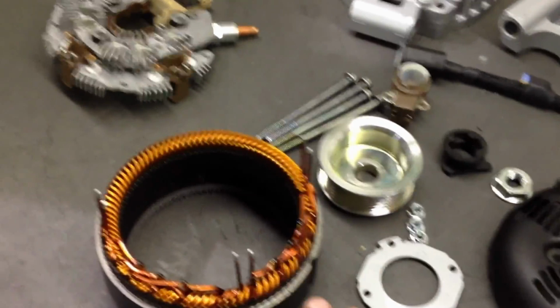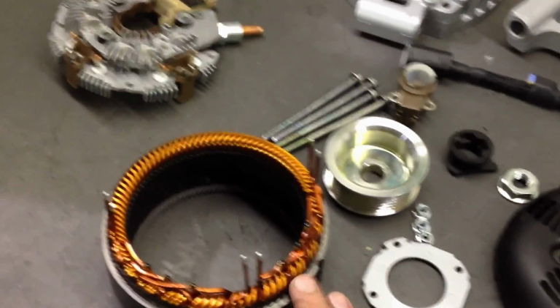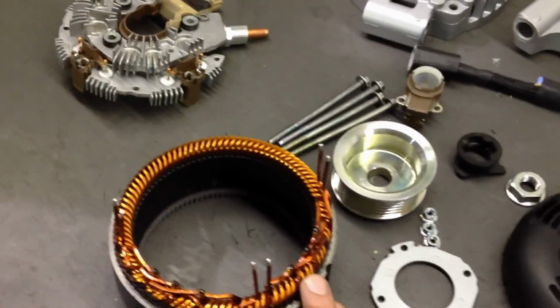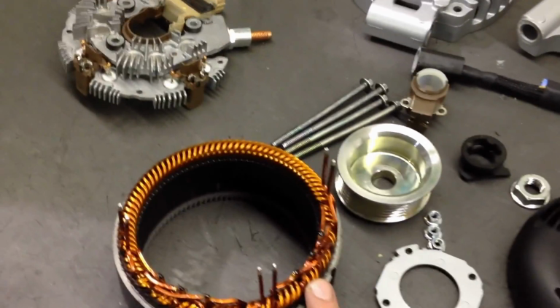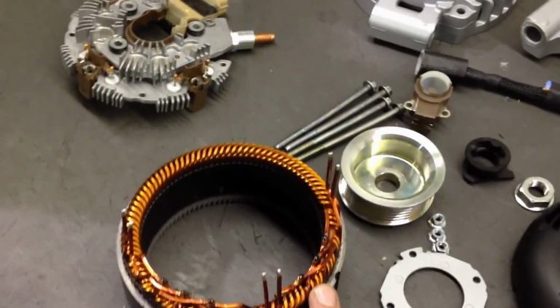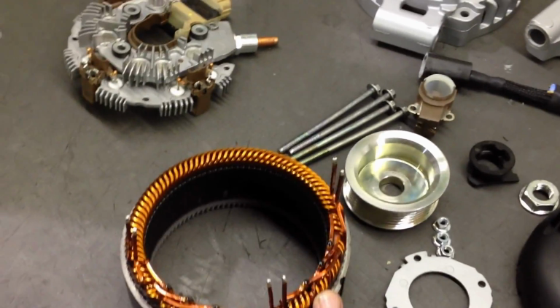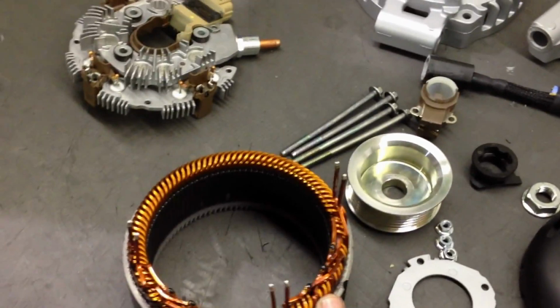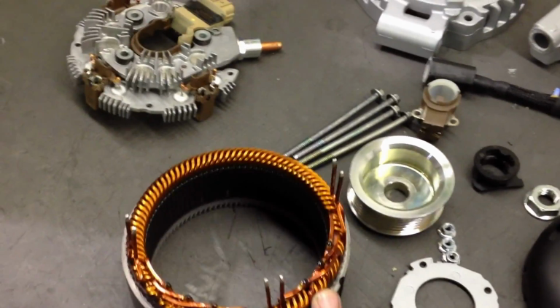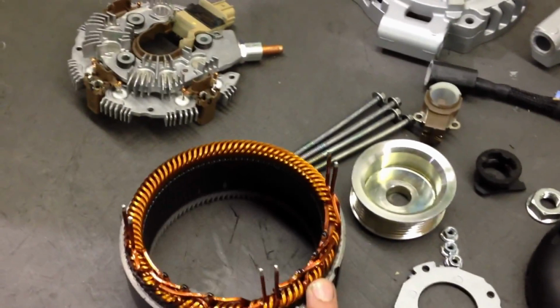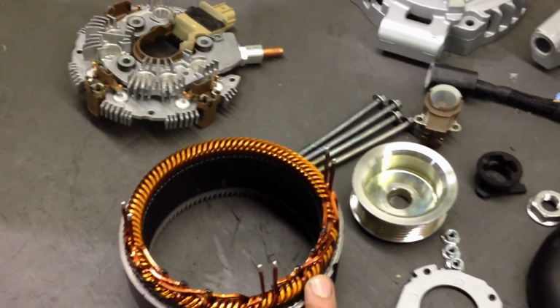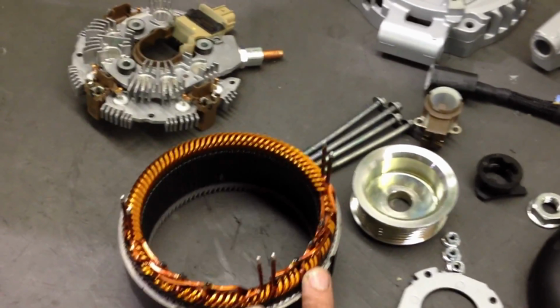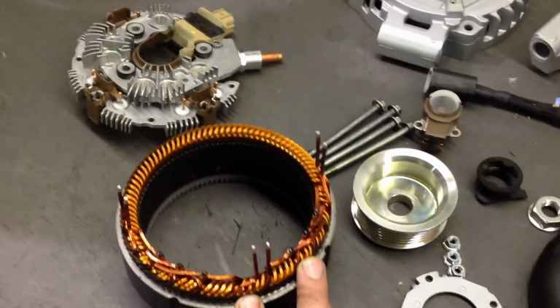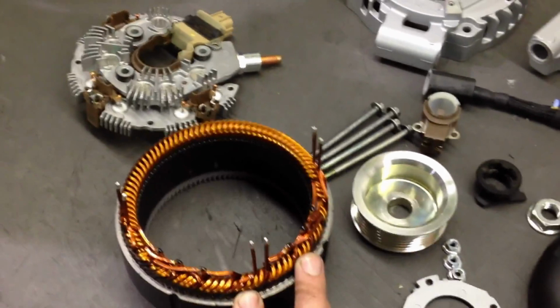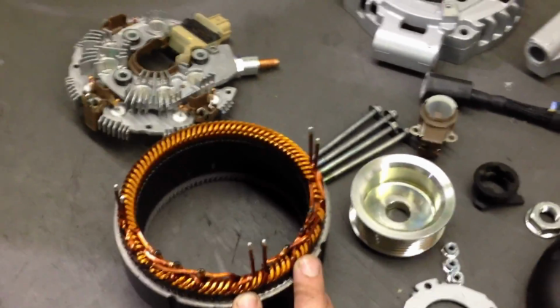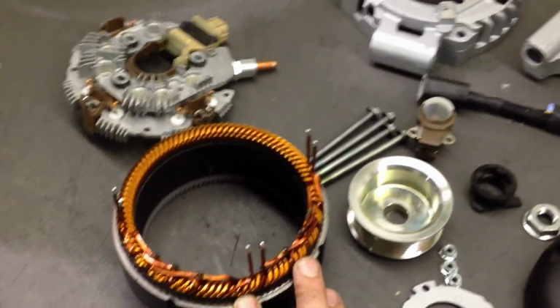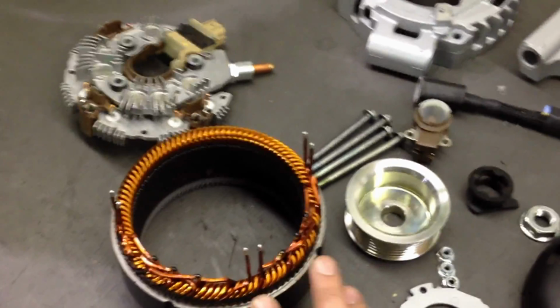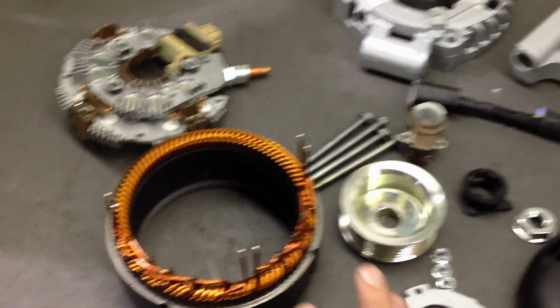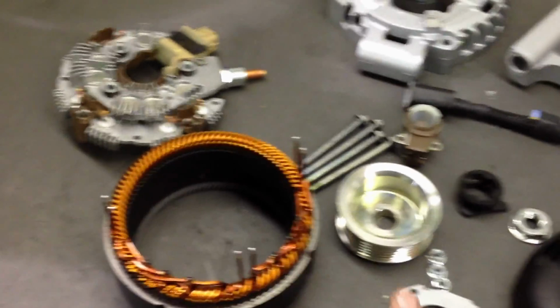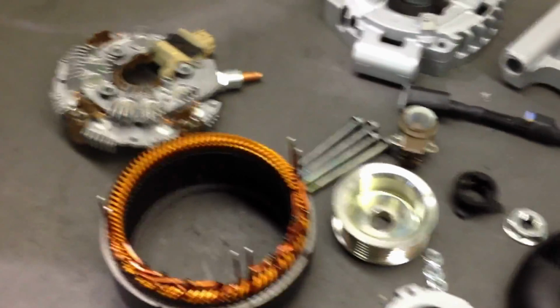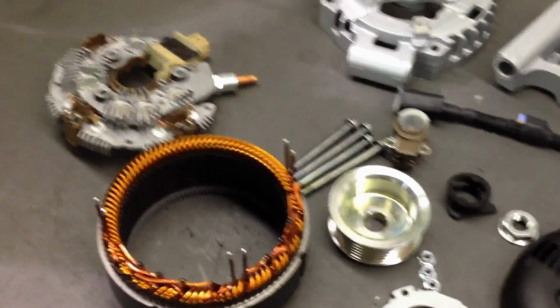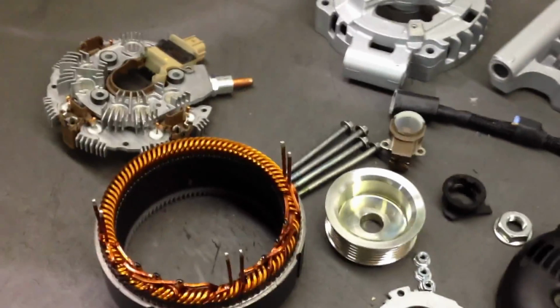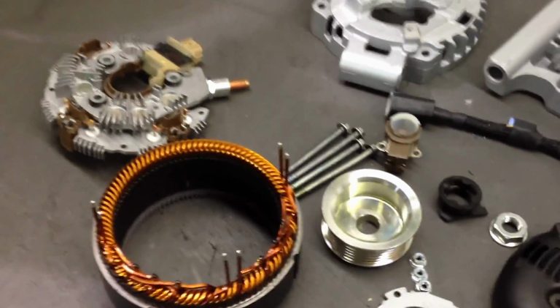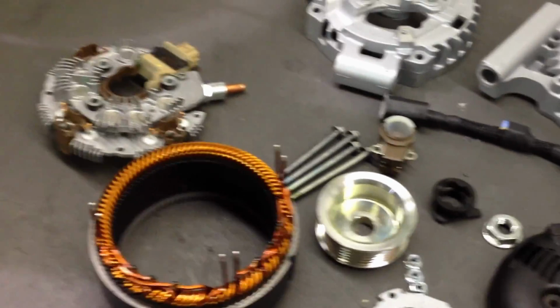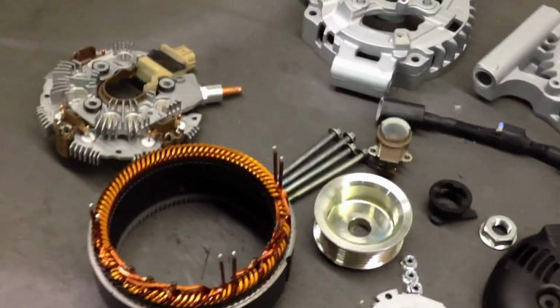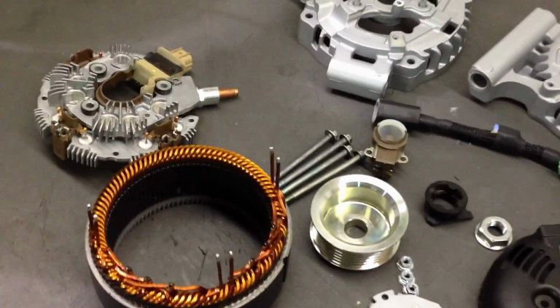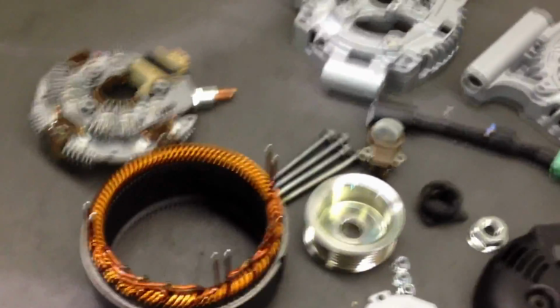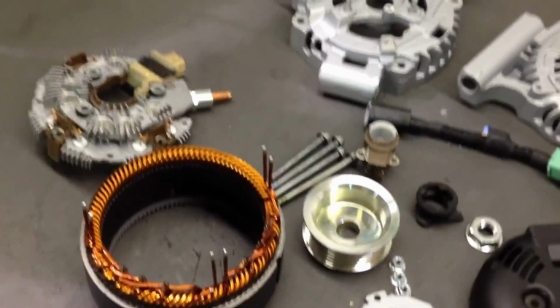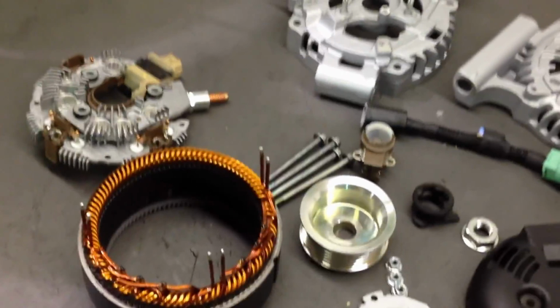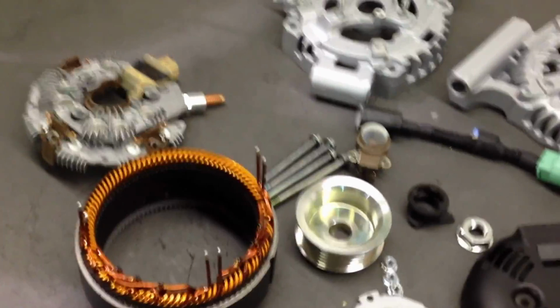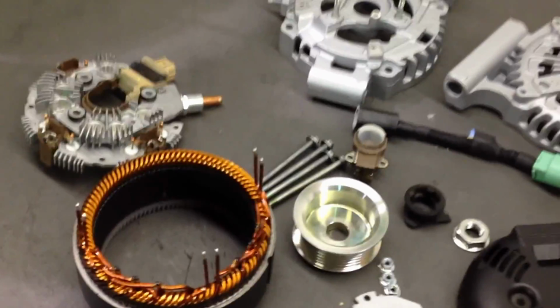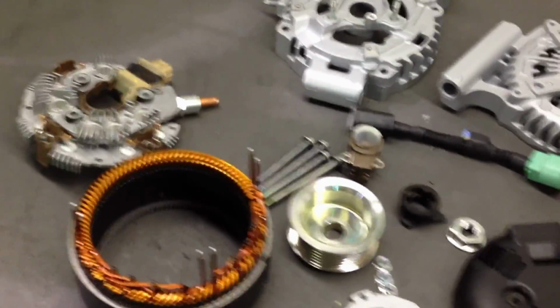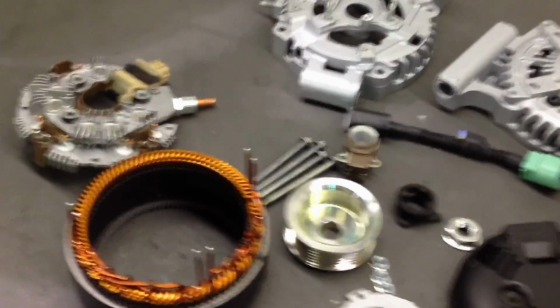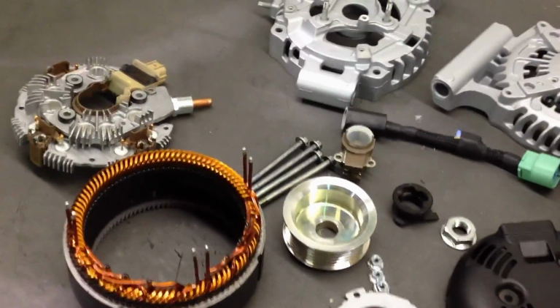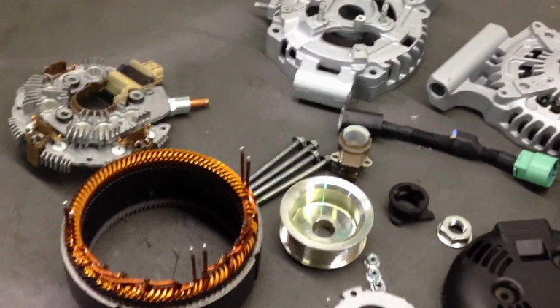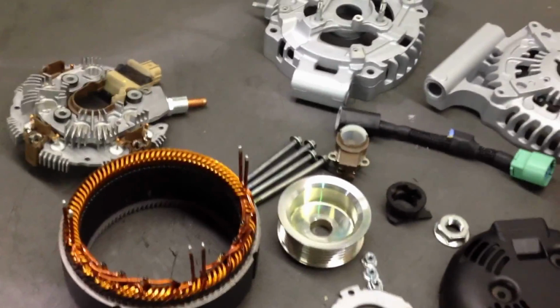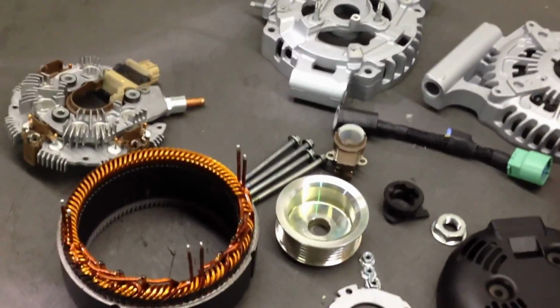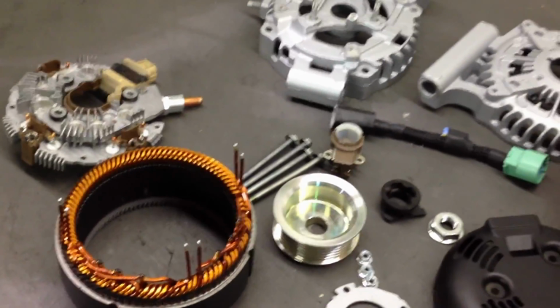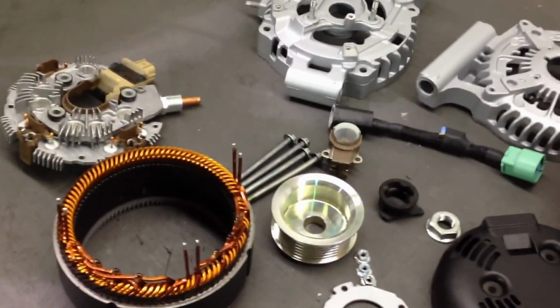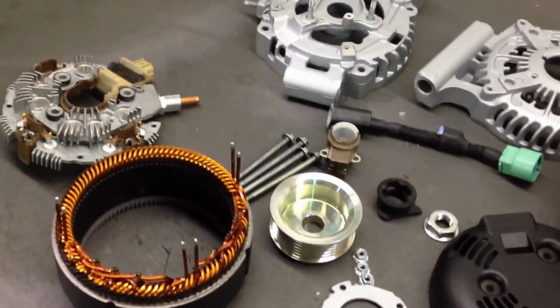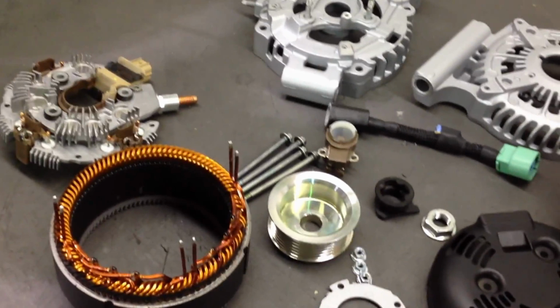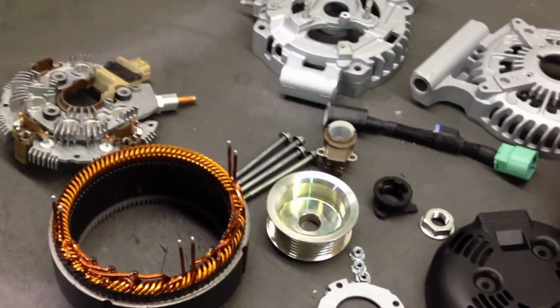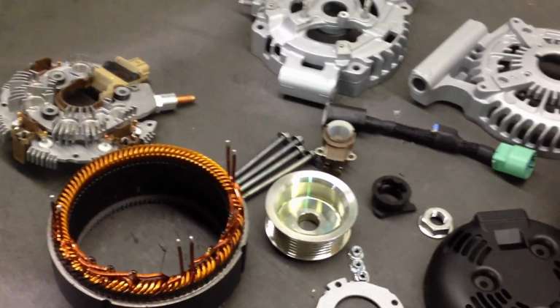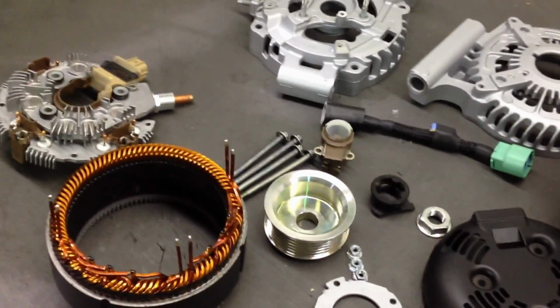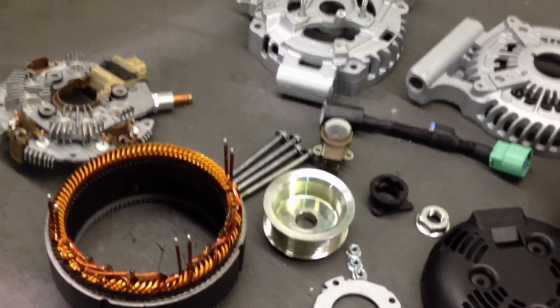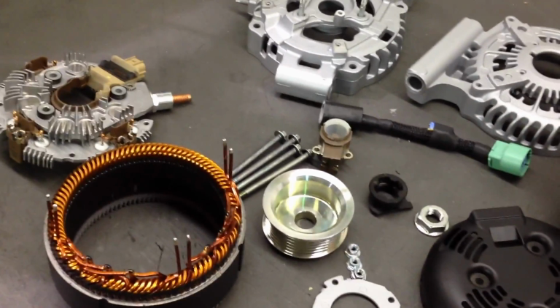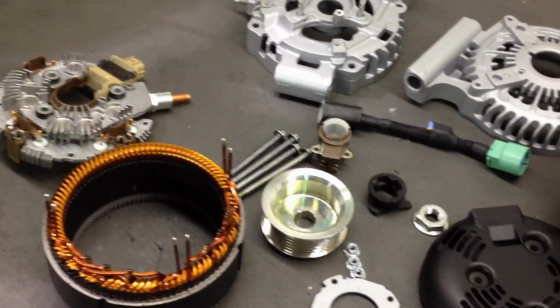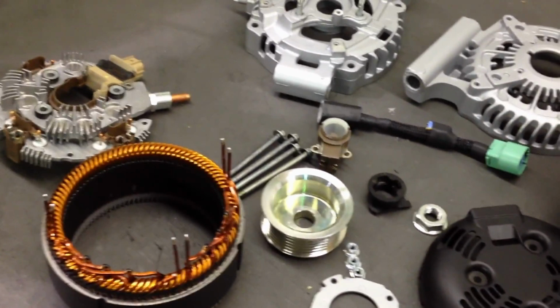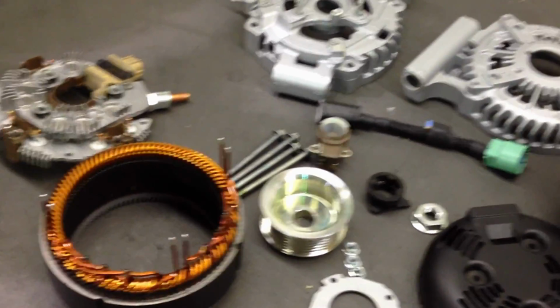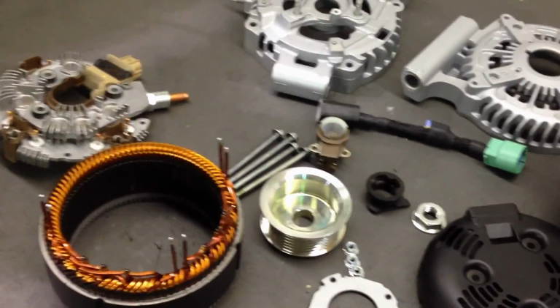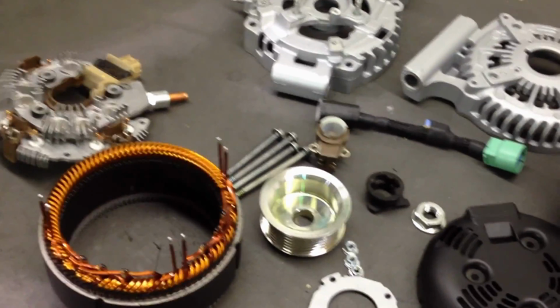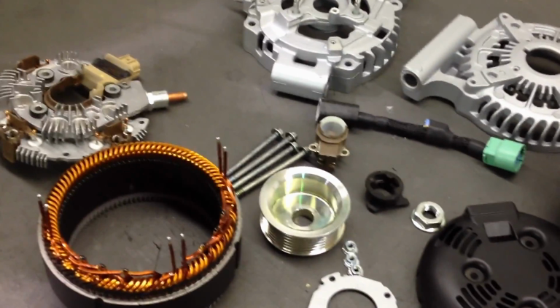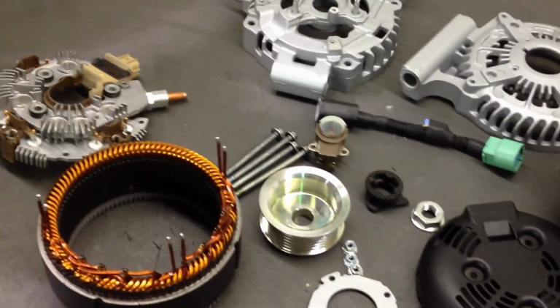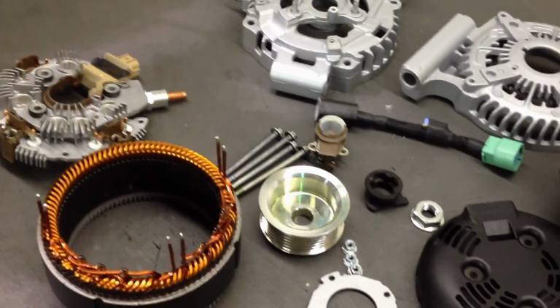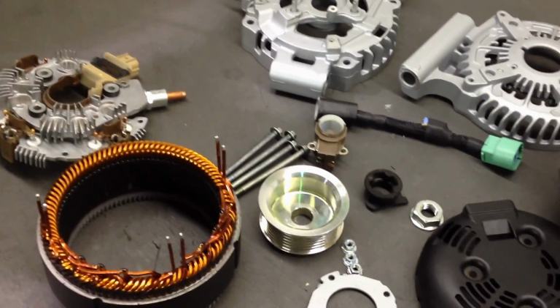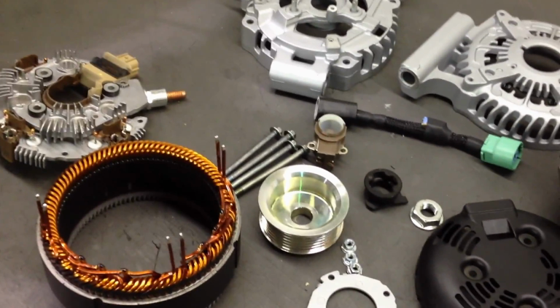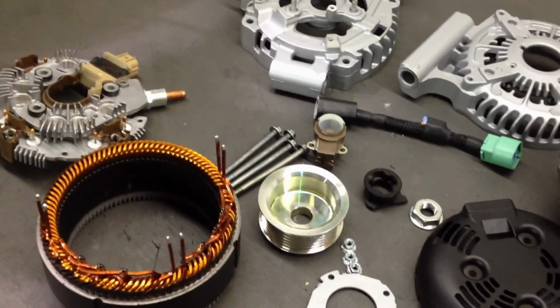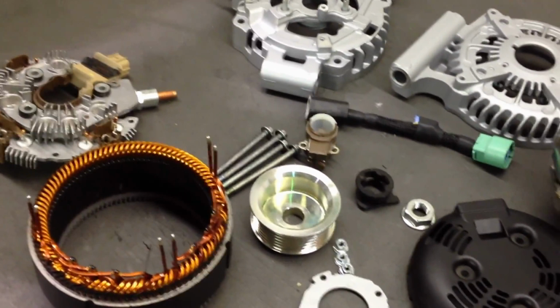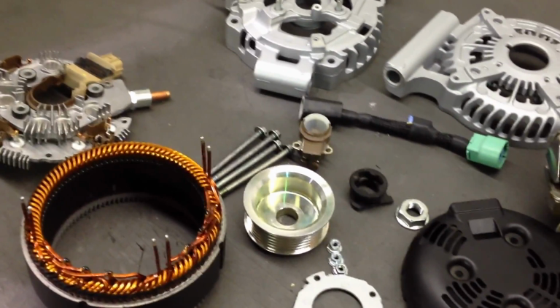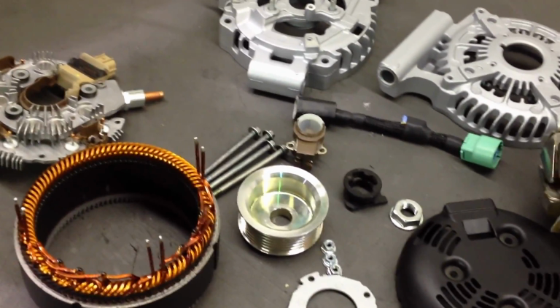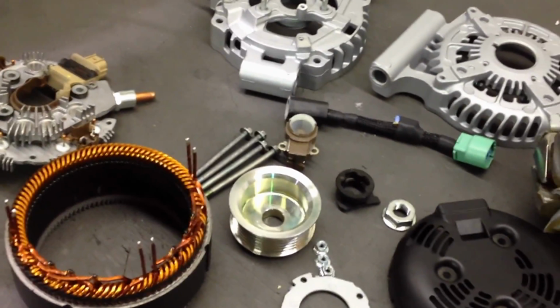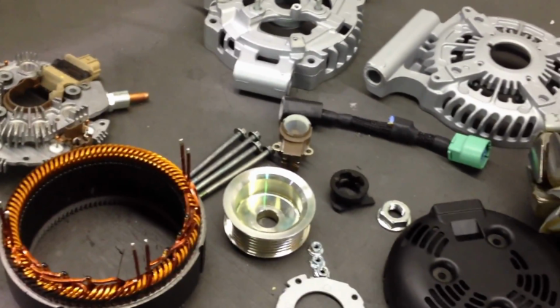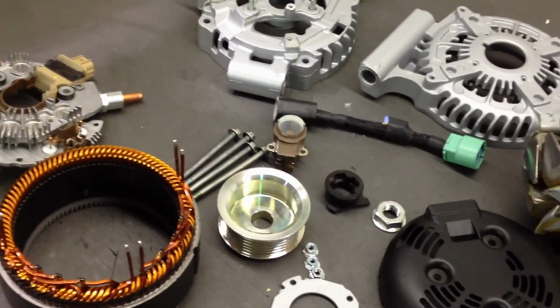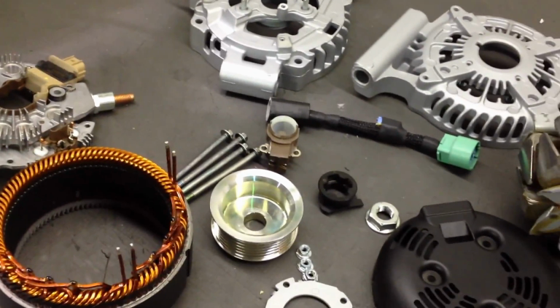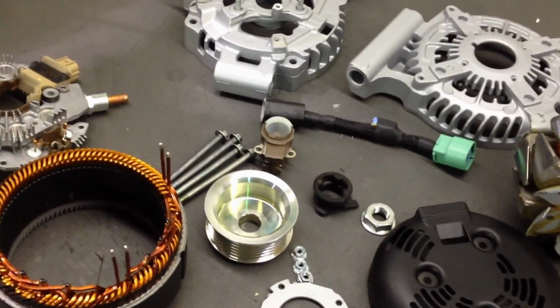This thing is going to be so beefy the way that we configure it, it will still have excellent output at five or six hundred RPM engine idle speed.